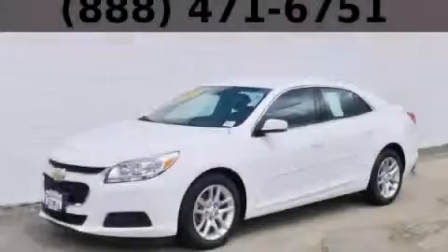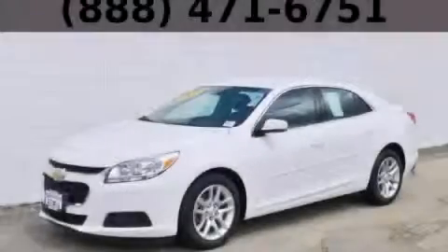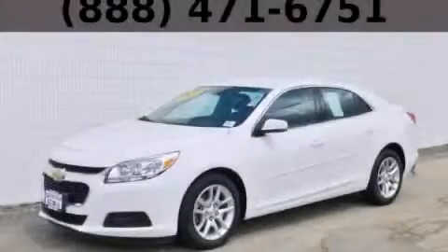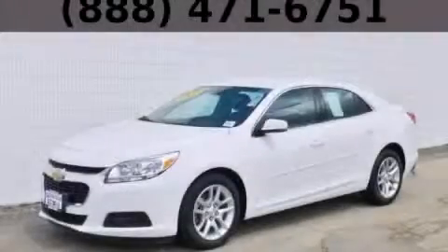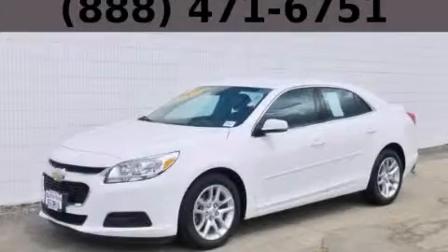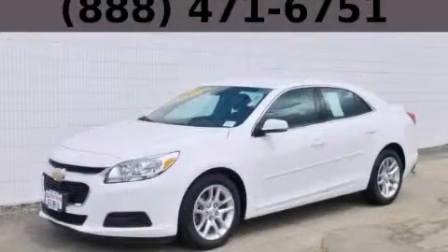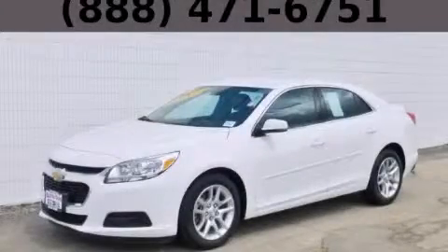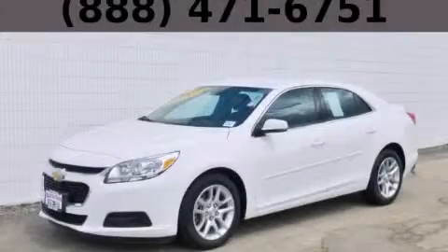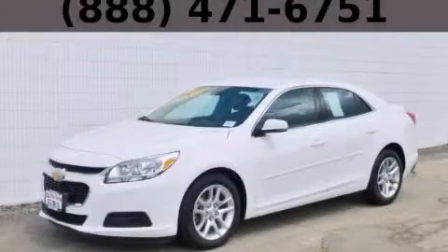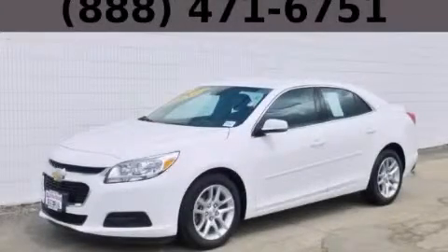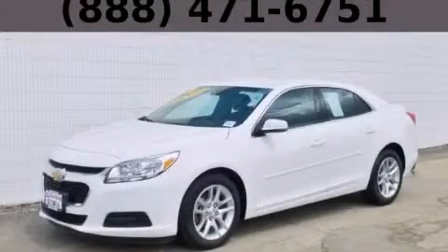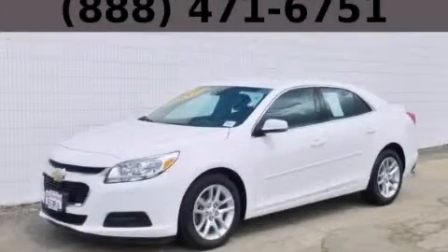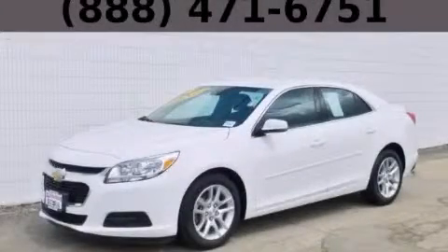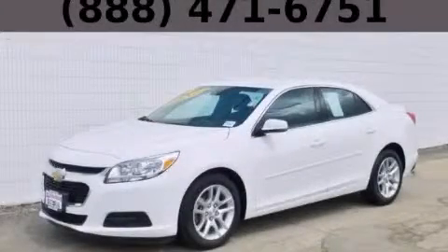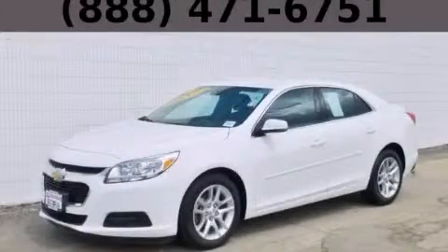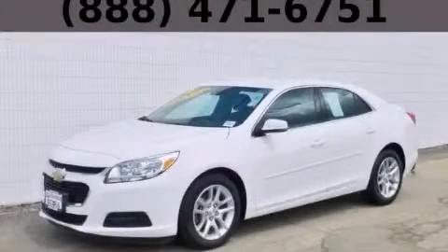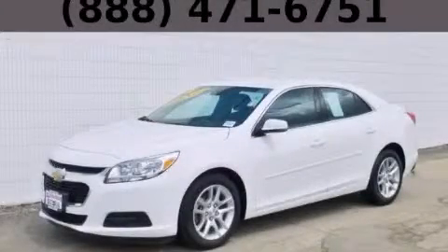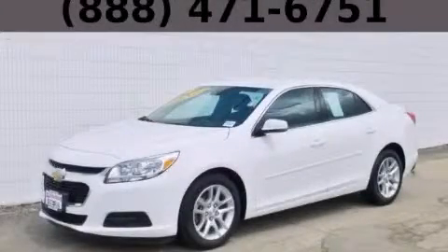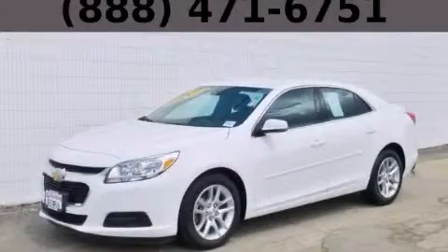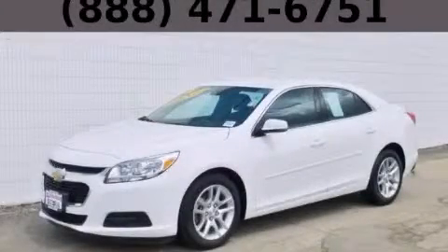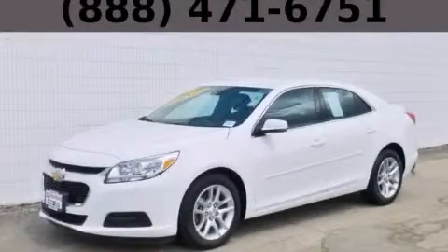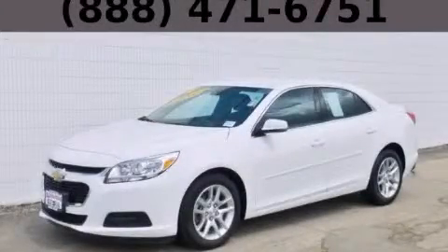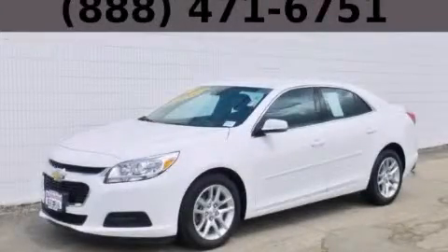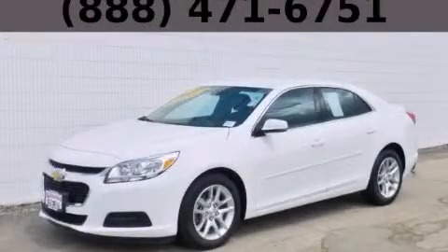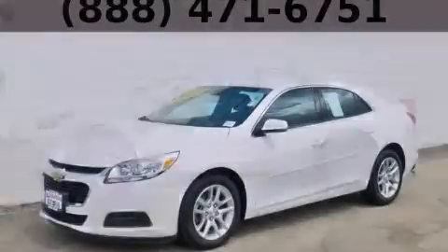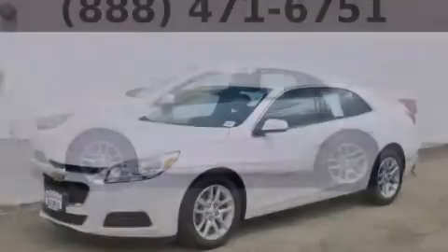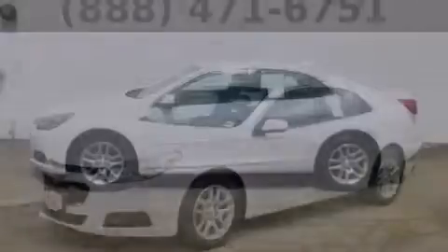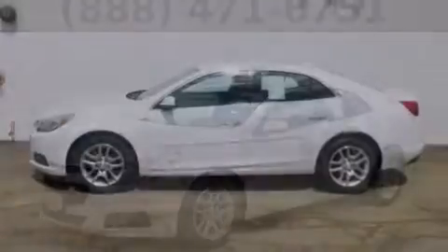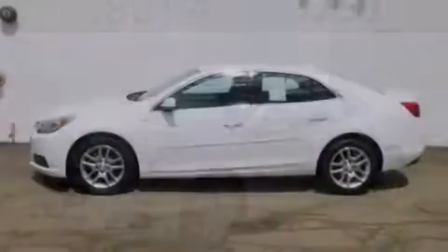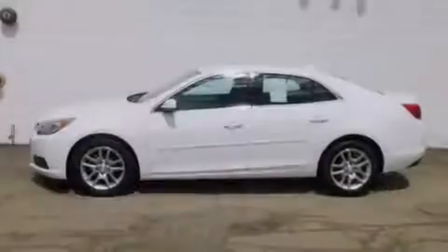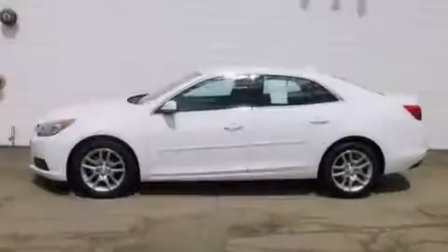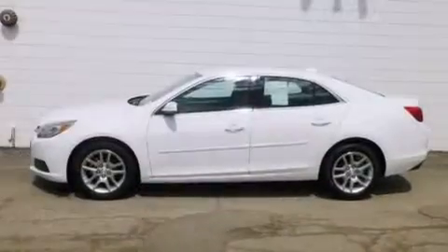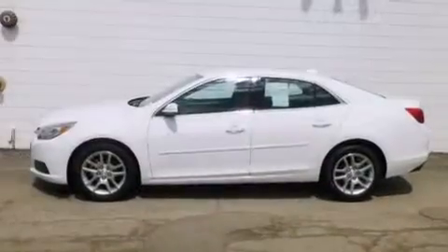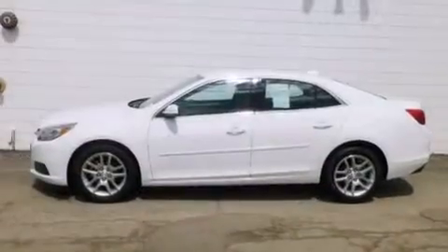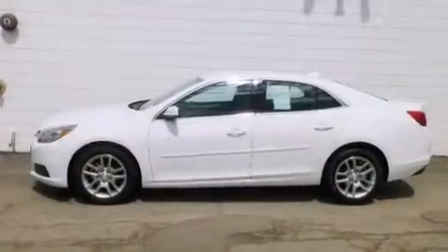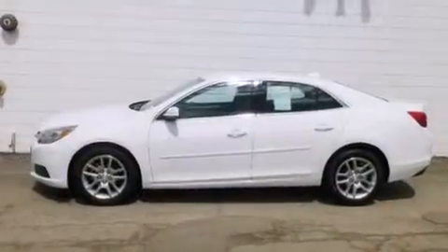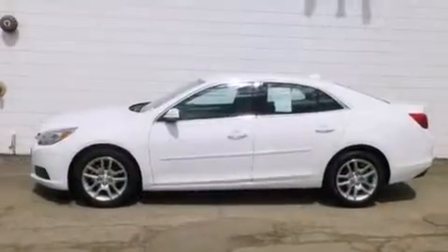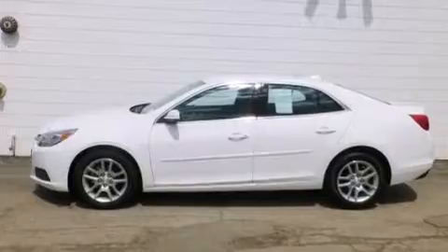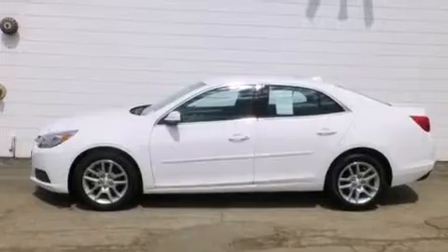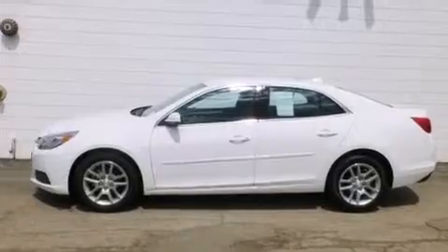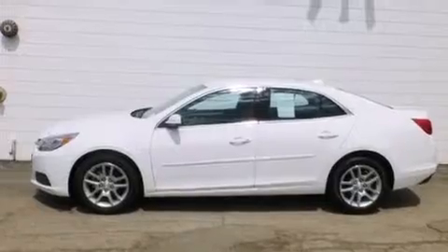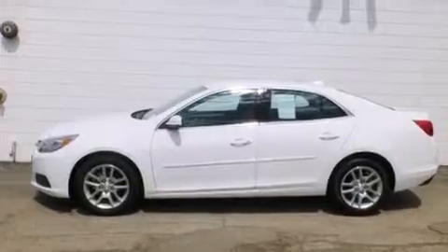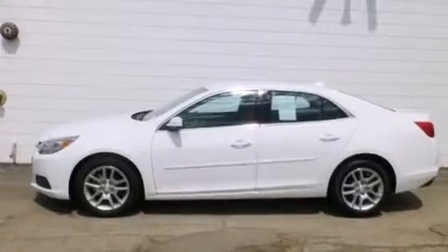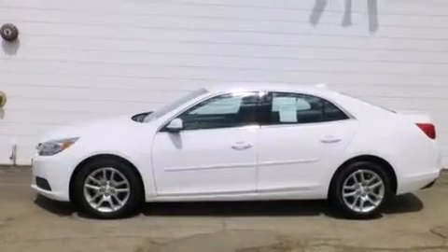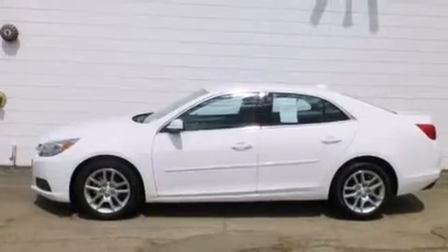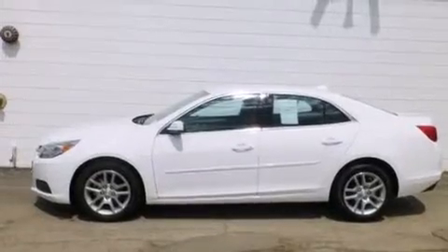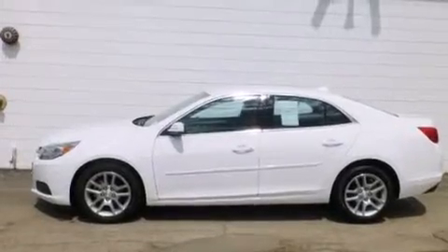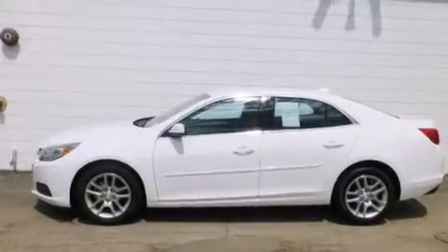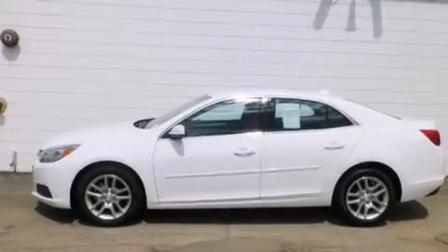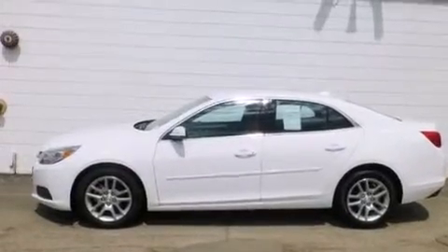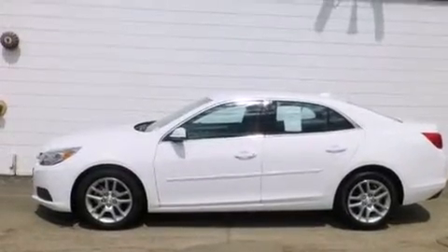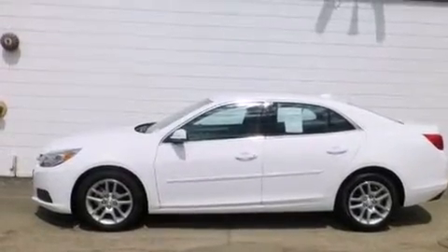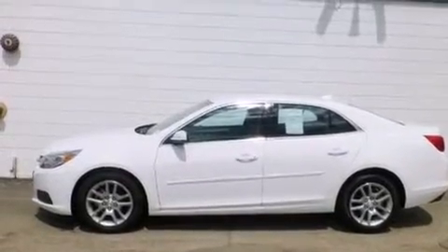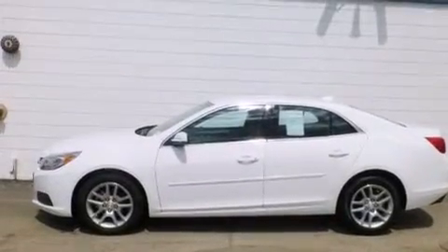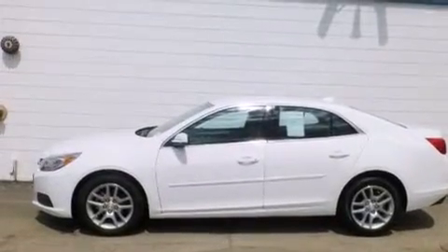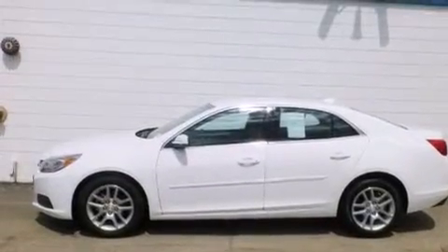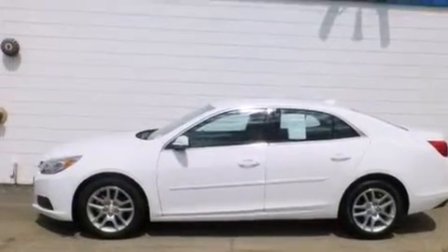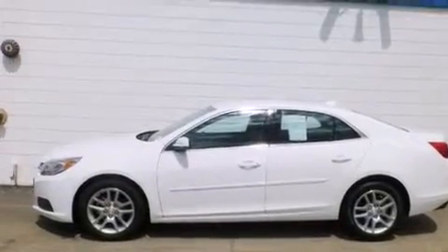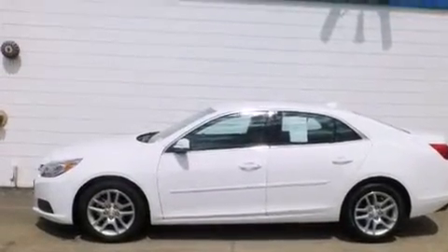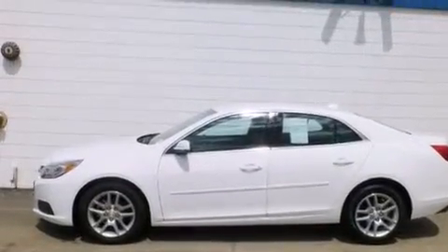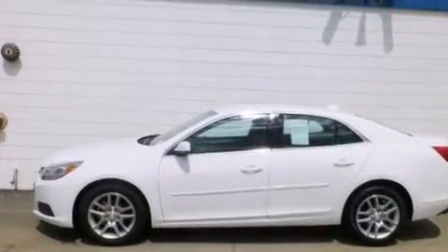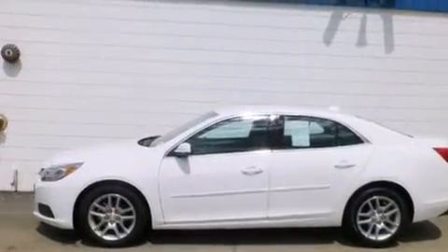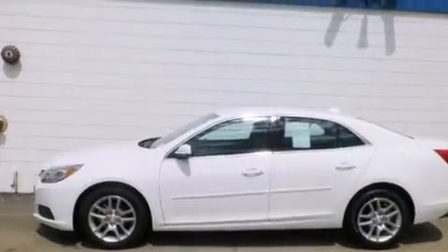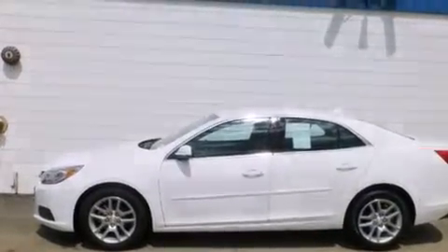This is a 2014 Chevrolet Malibu. It has a 2.5-liter four-cylinder engine and an automatic transmission.